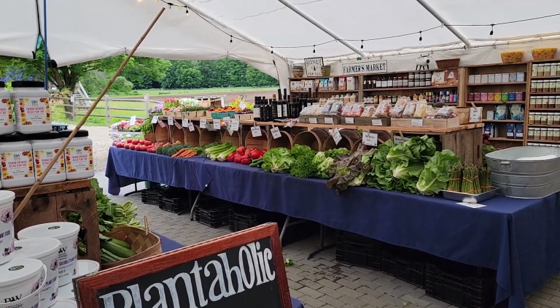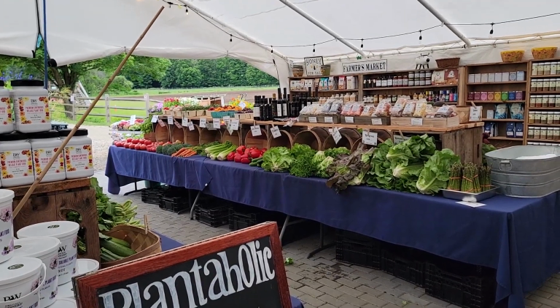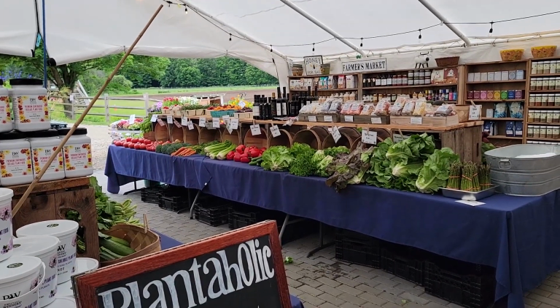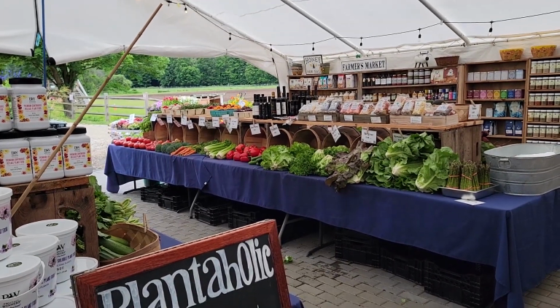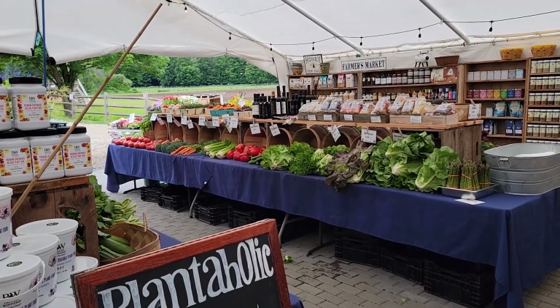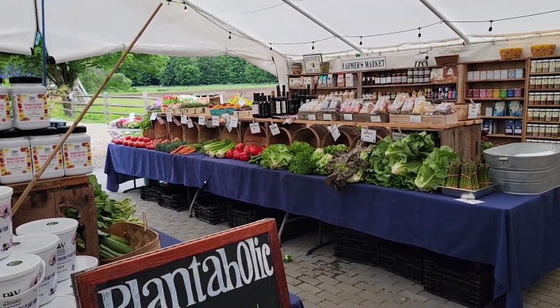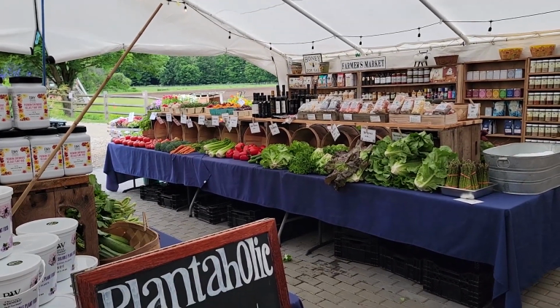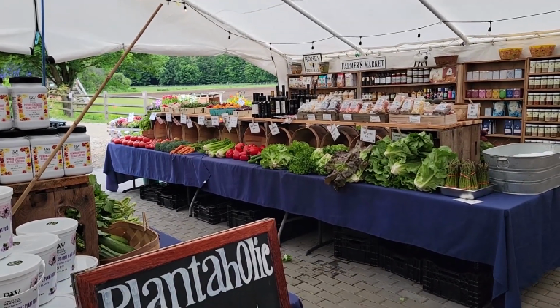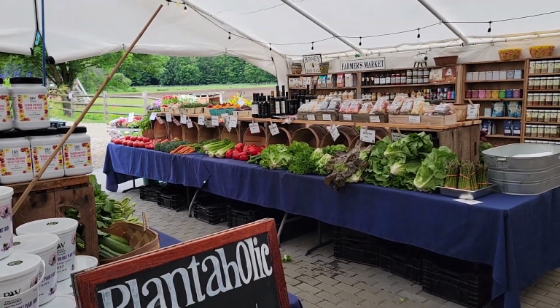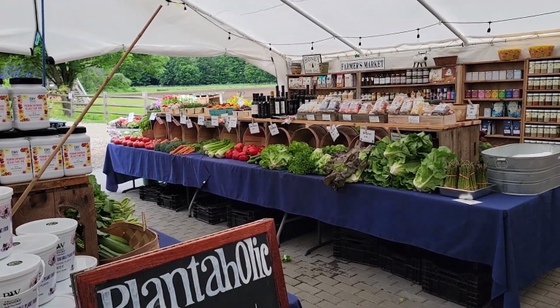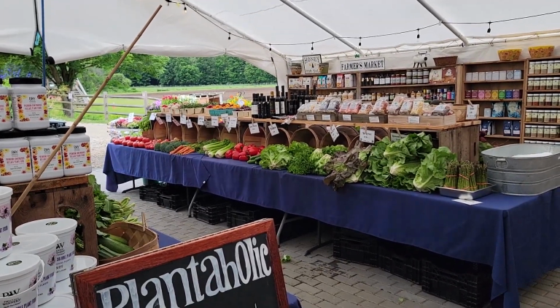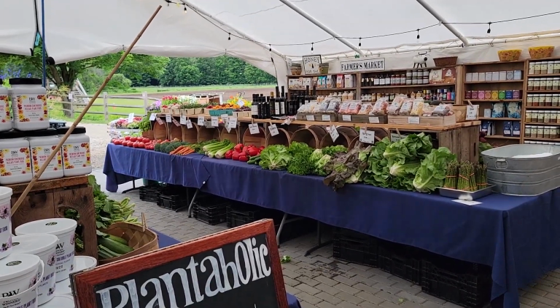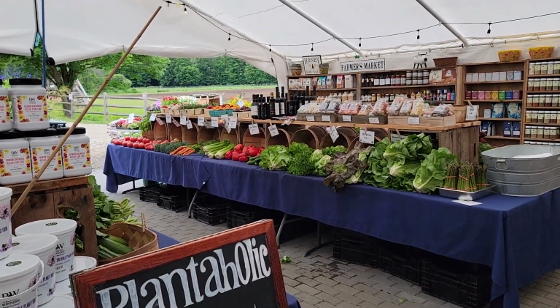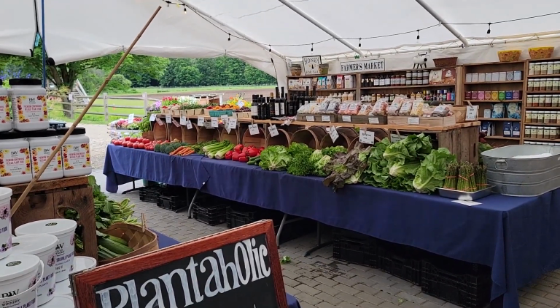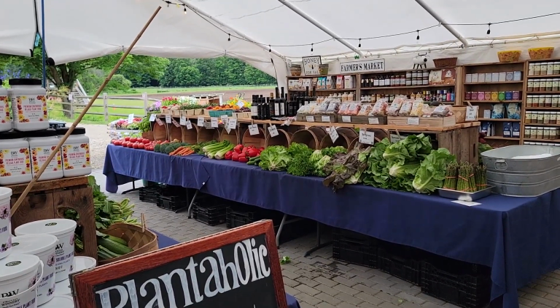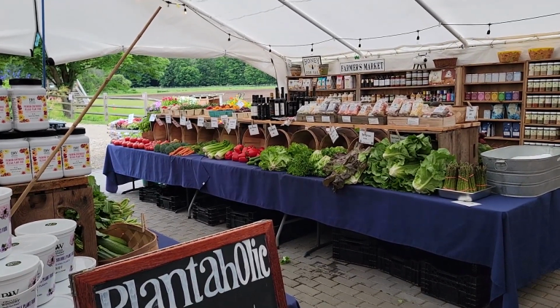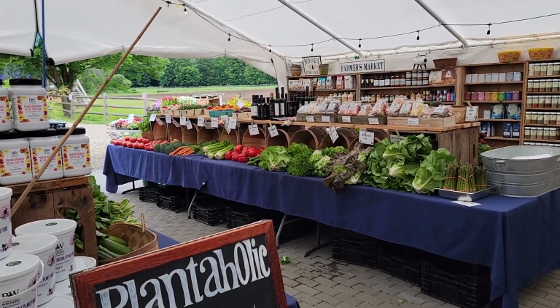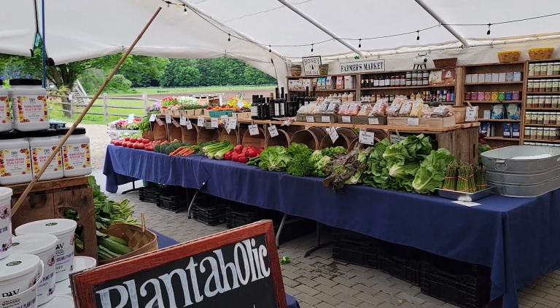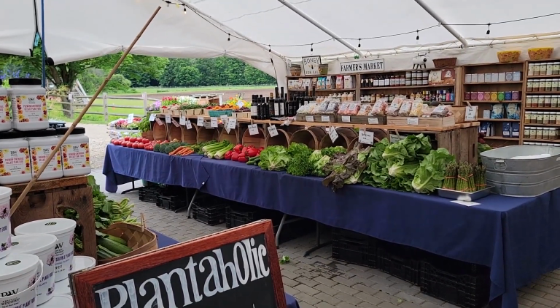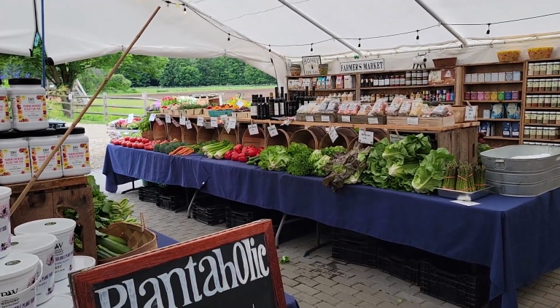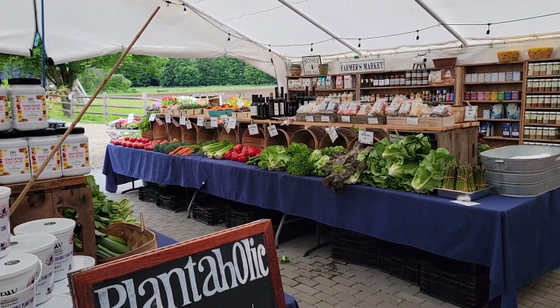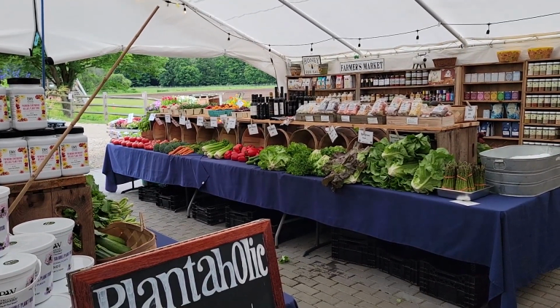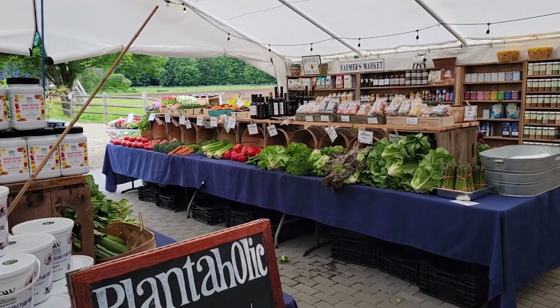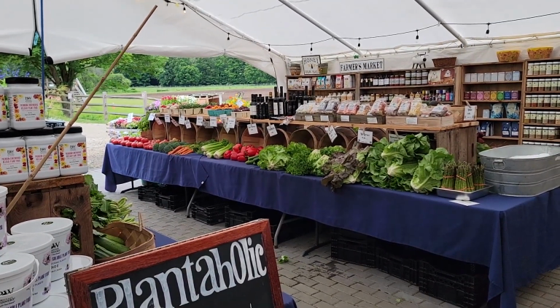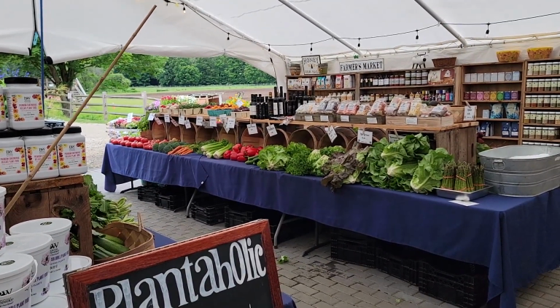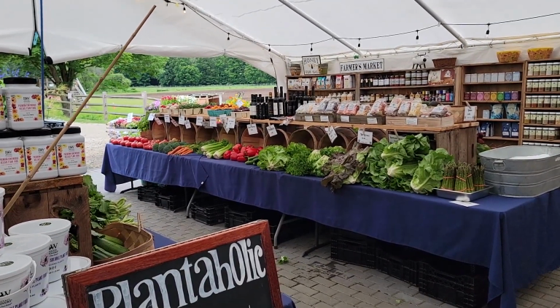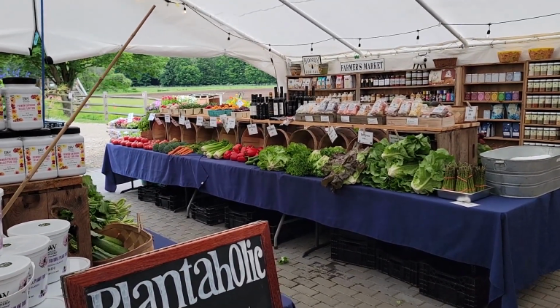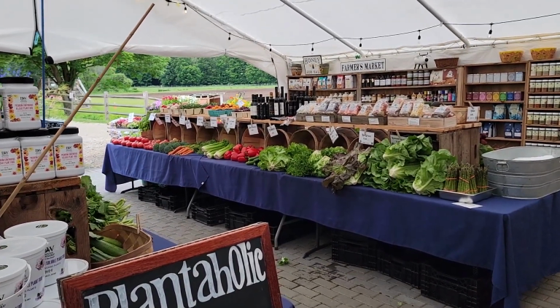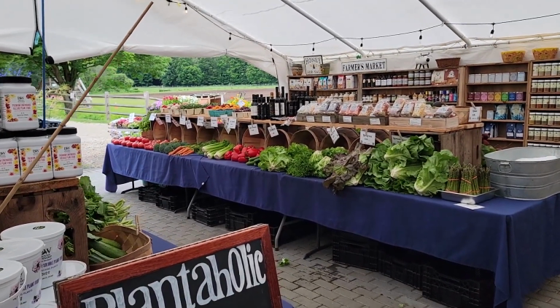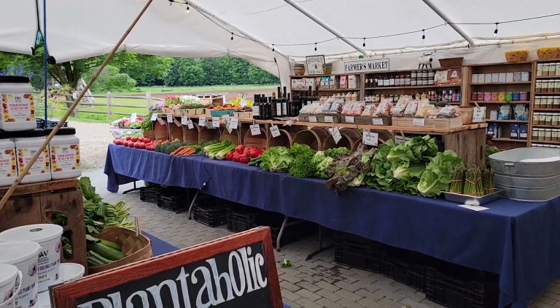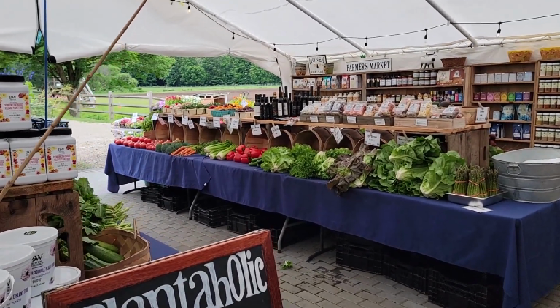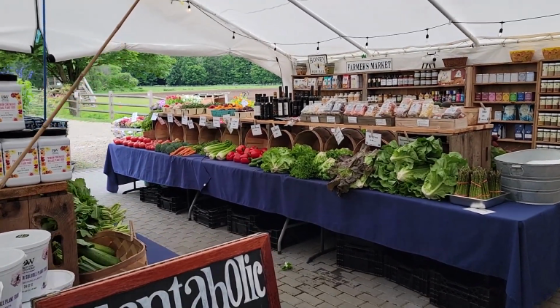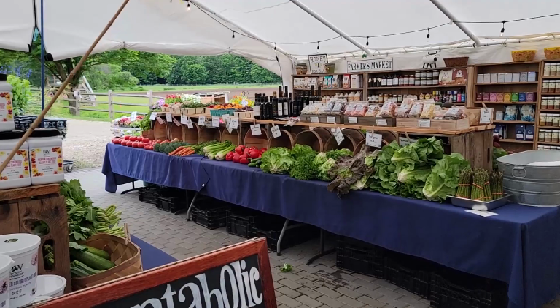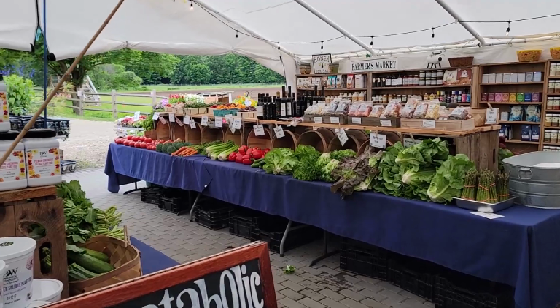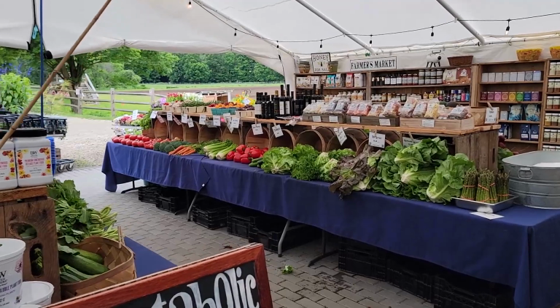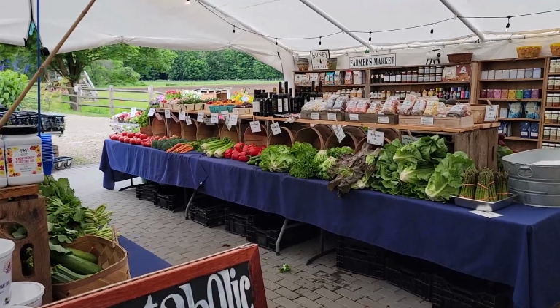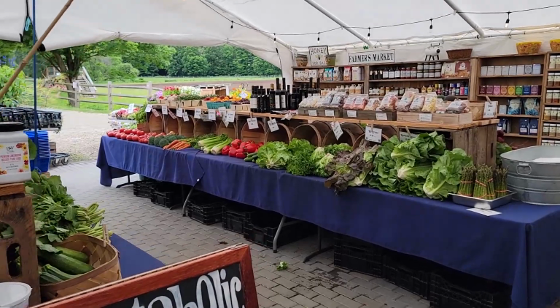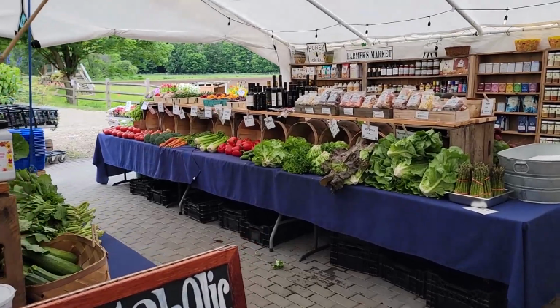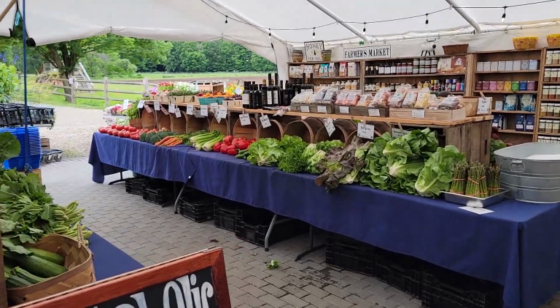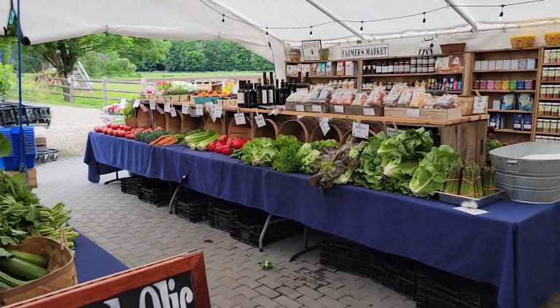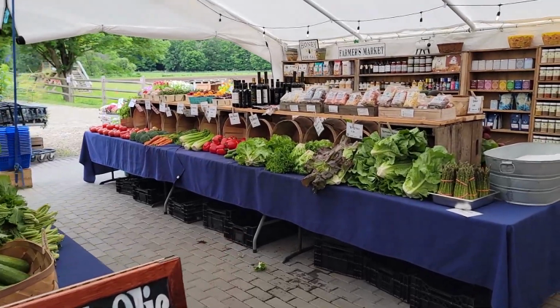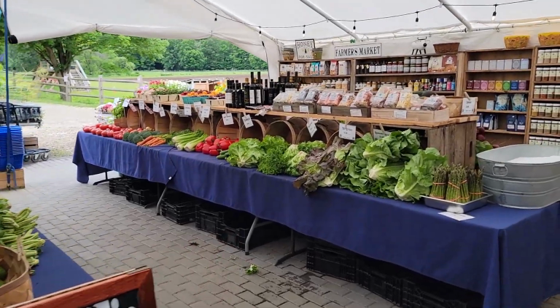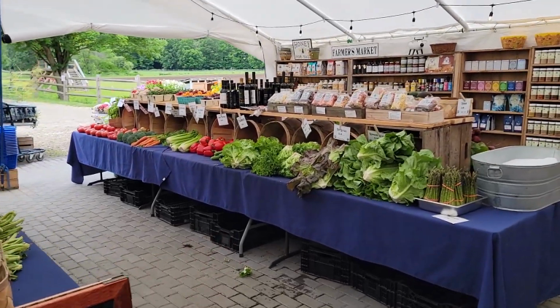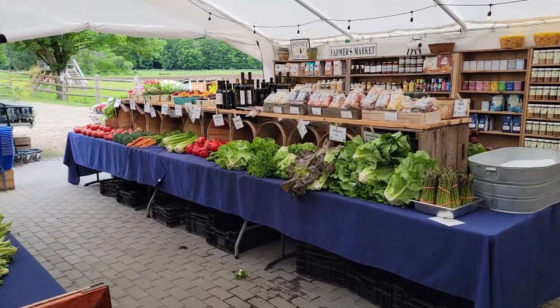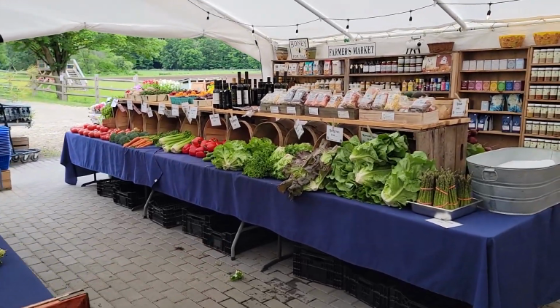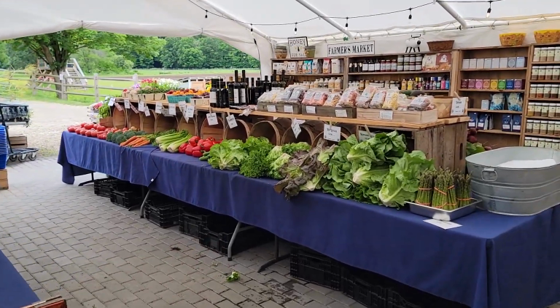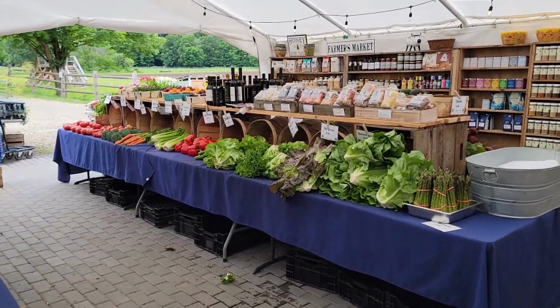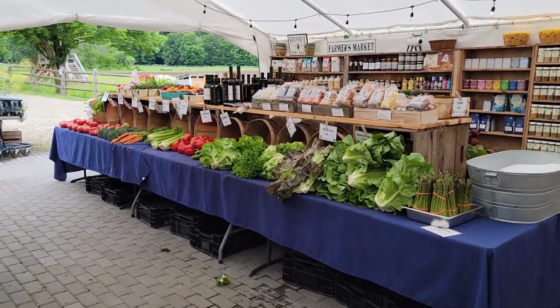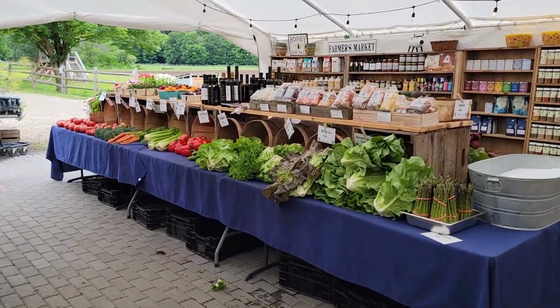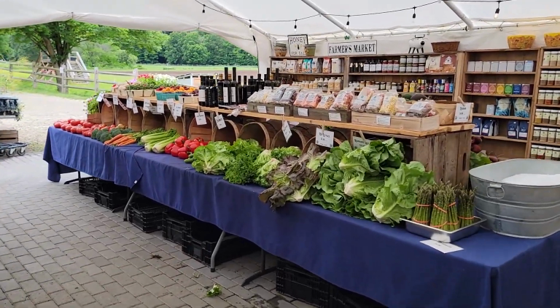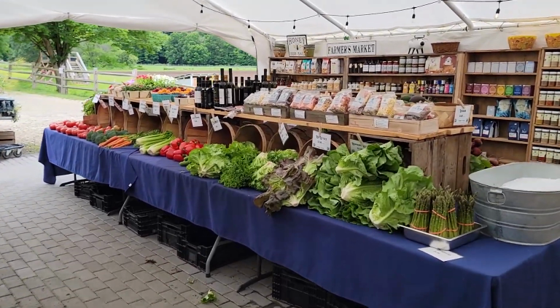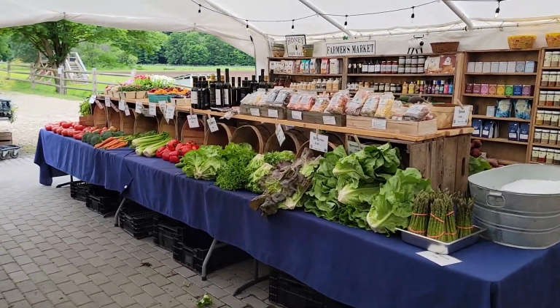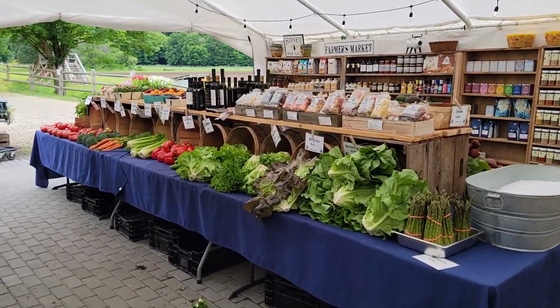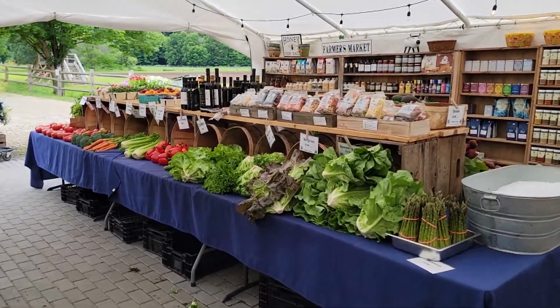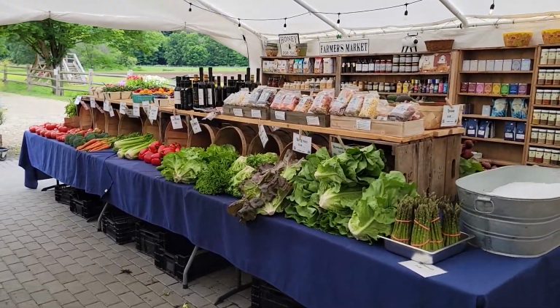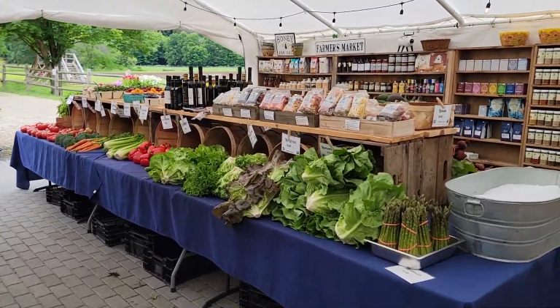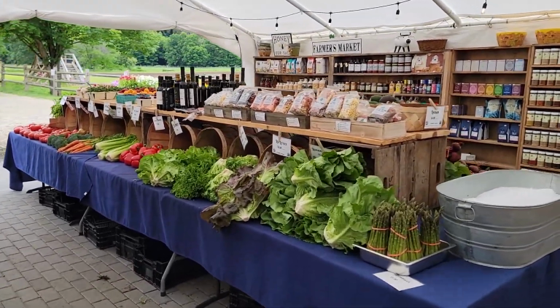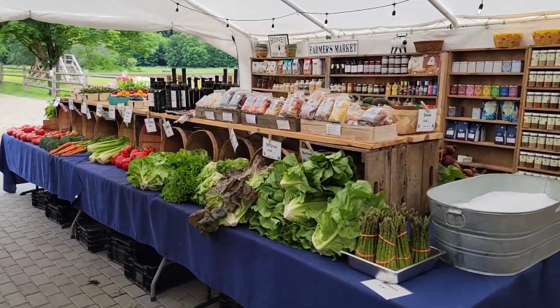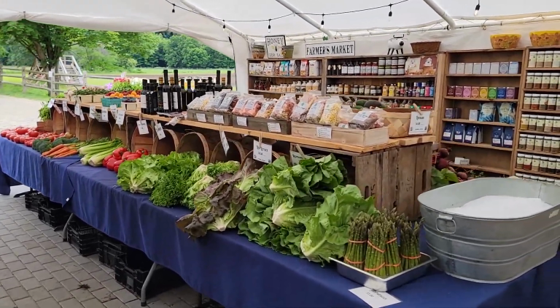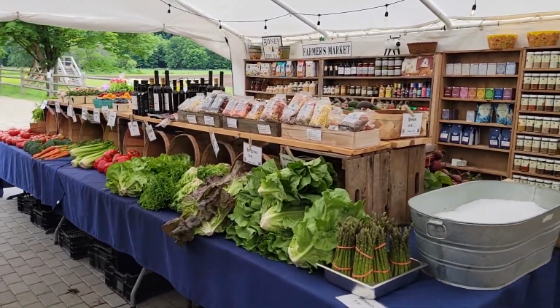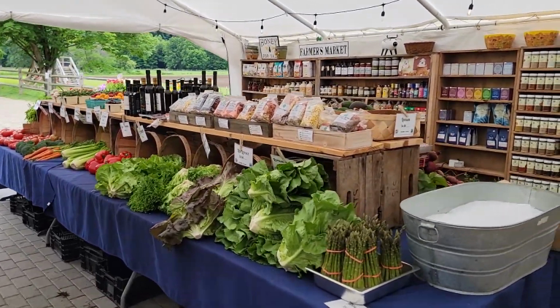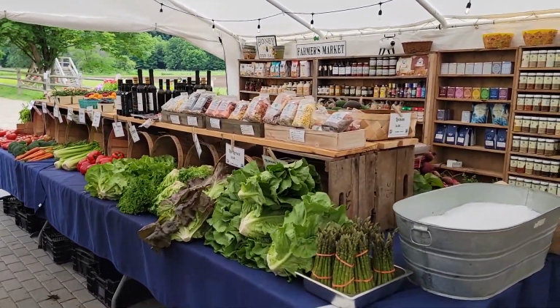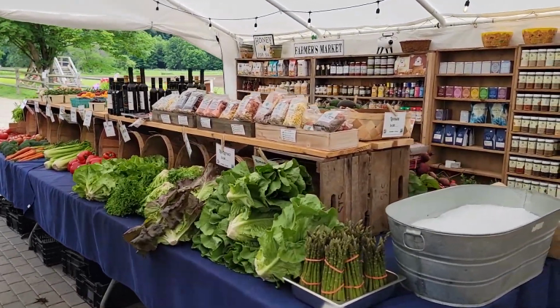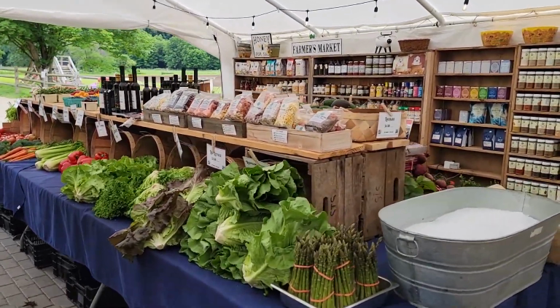Hello everybody, Mike here at The Farm Stand, Route 132, Woodbury, Connecticut. I just want to give you the preview for this week at The Farm.